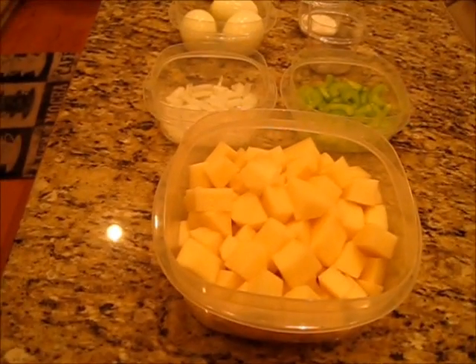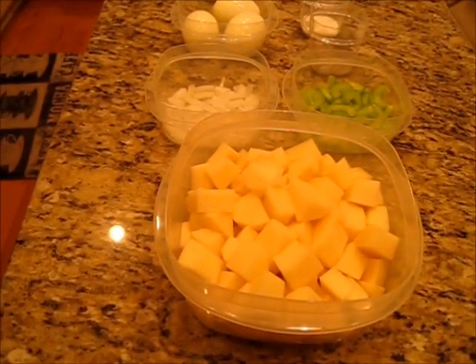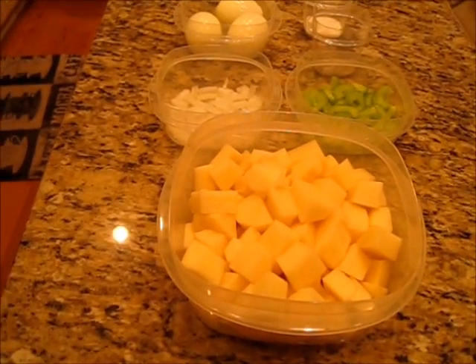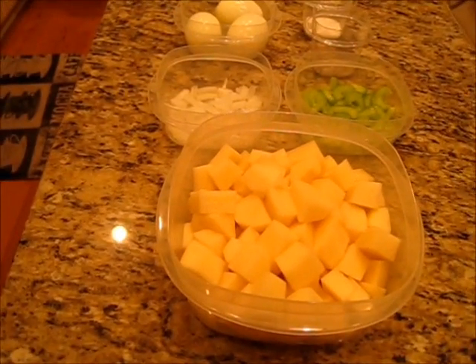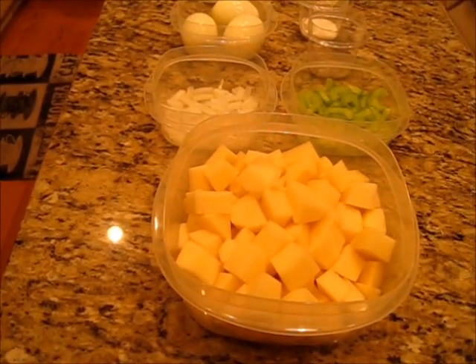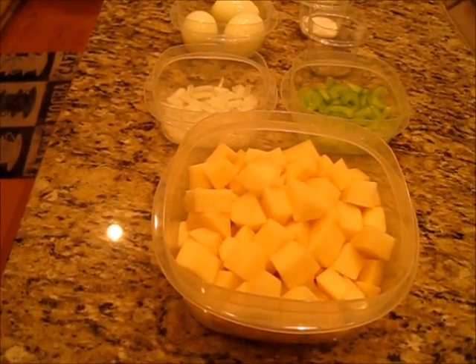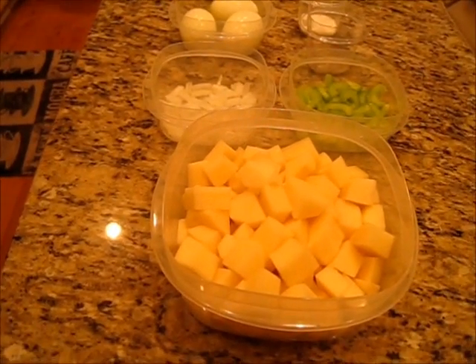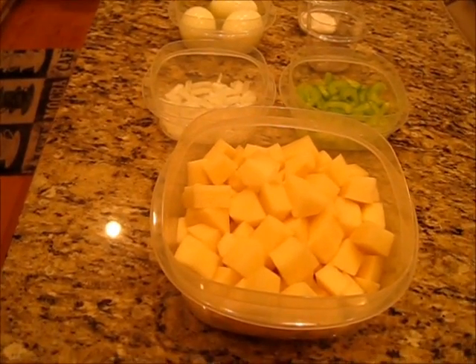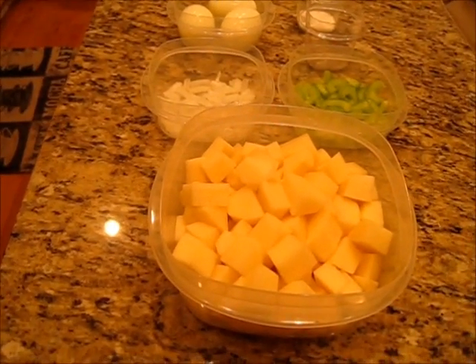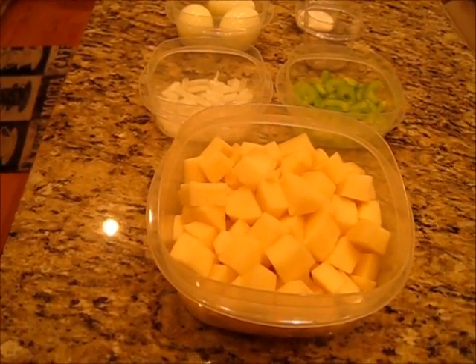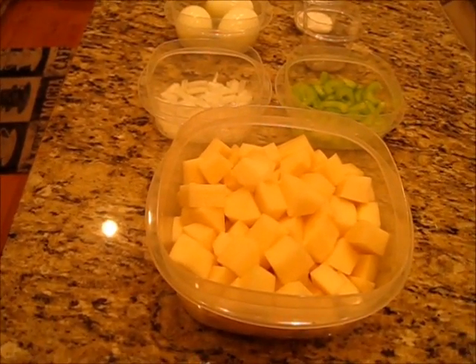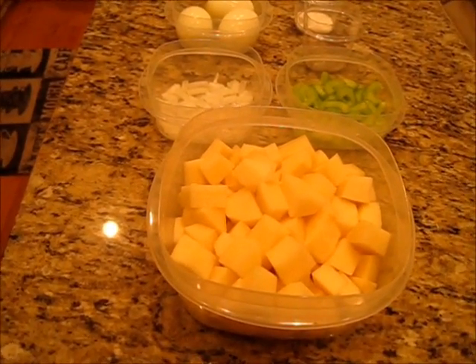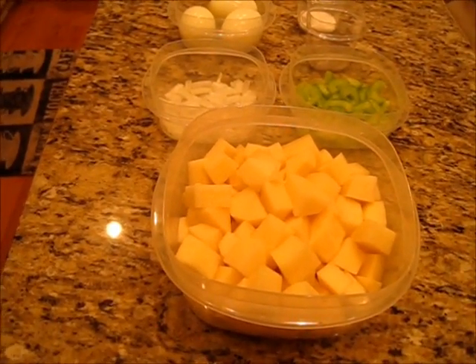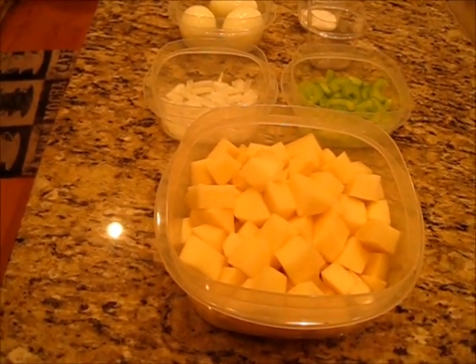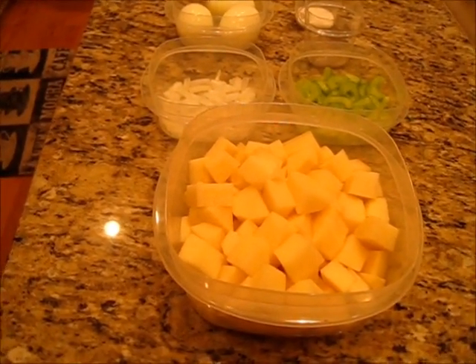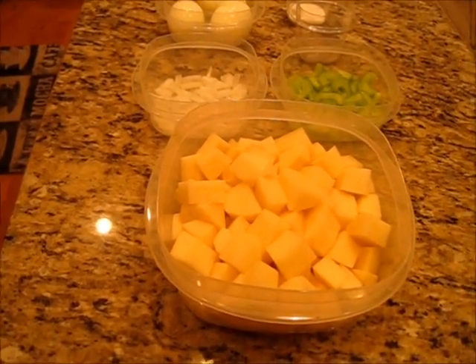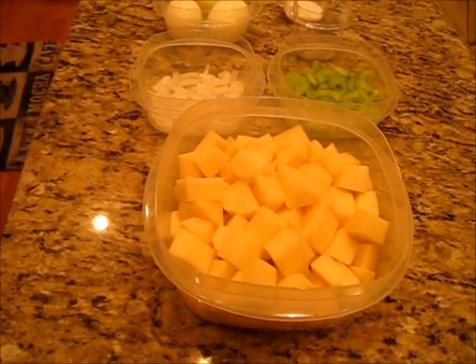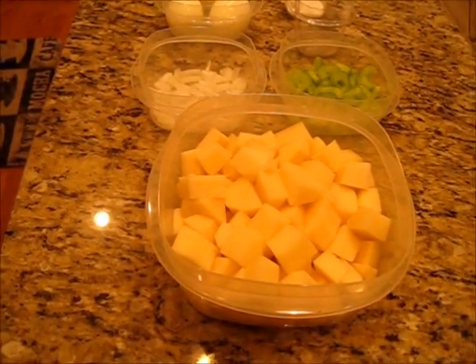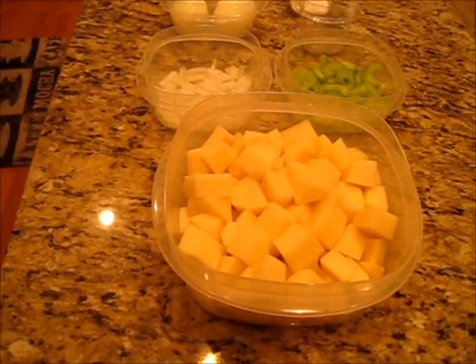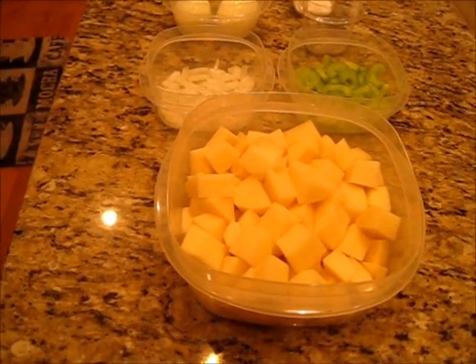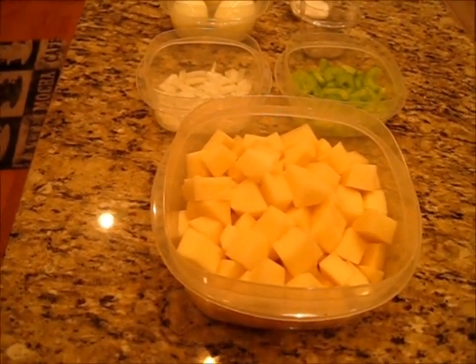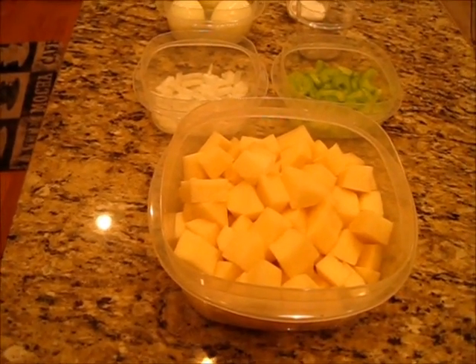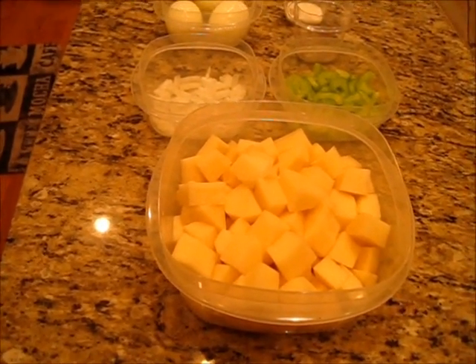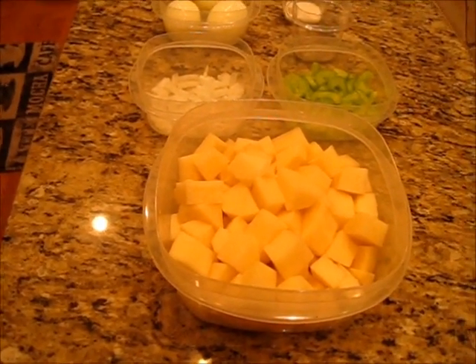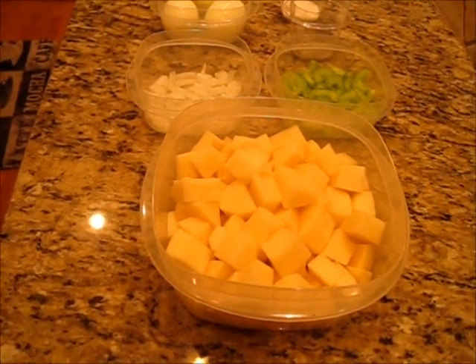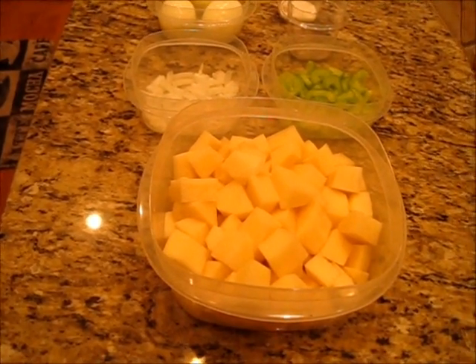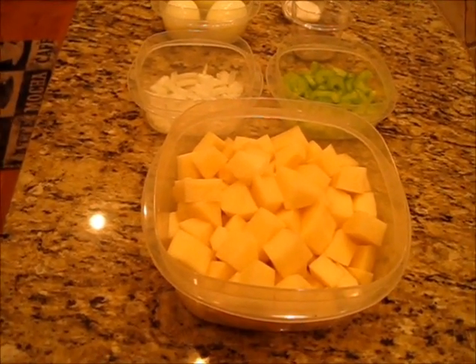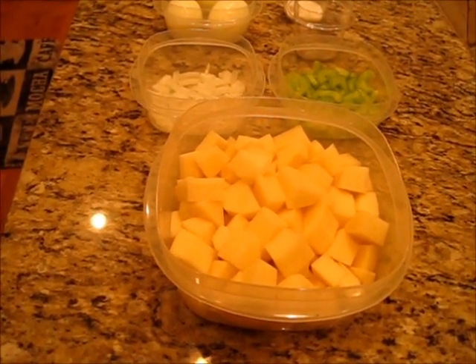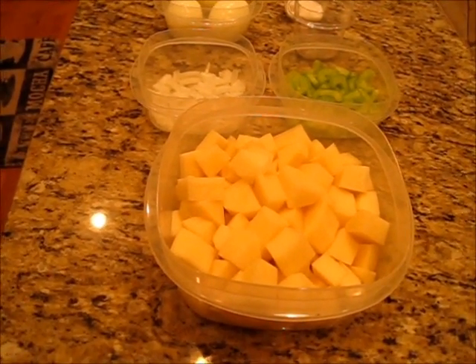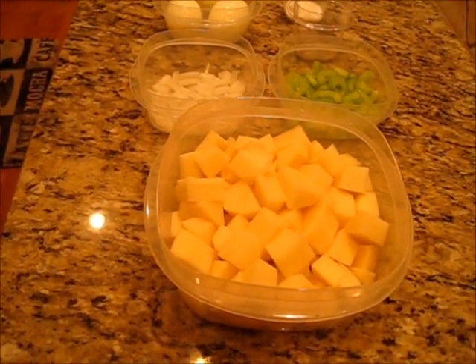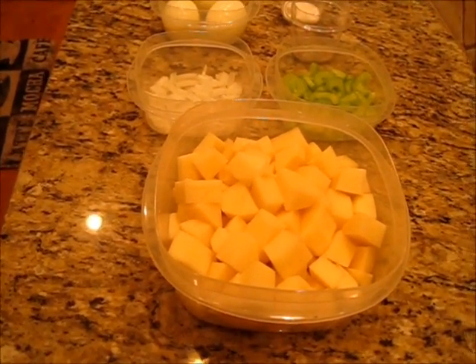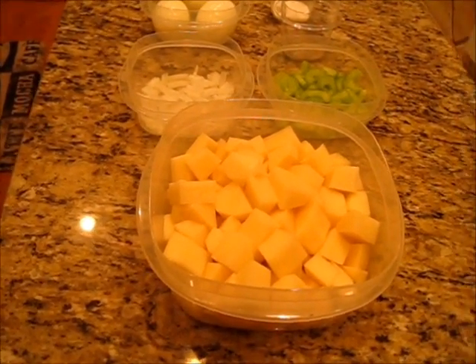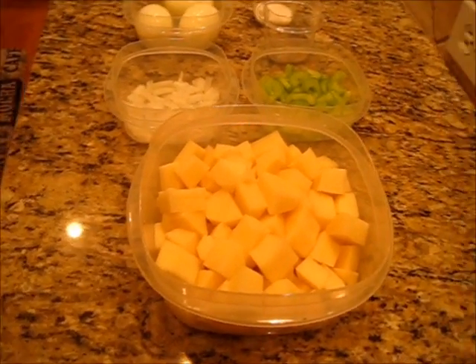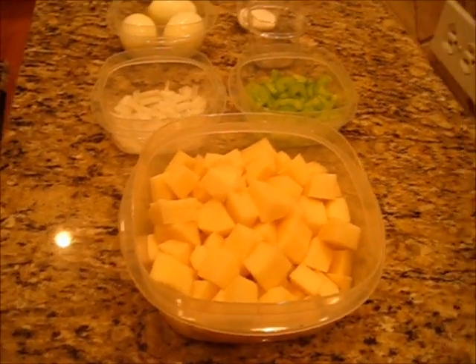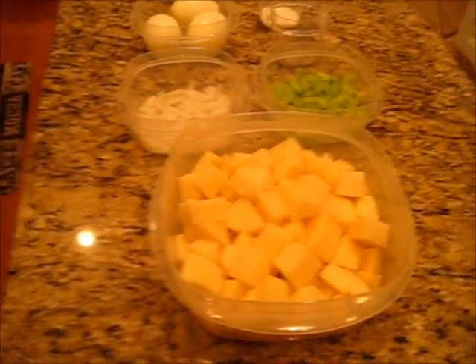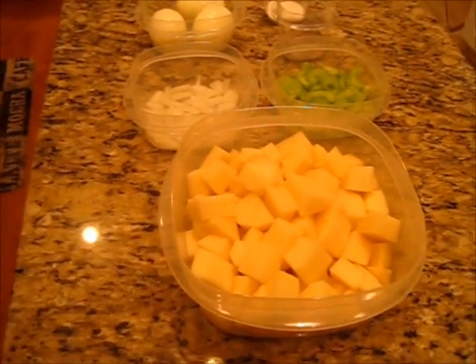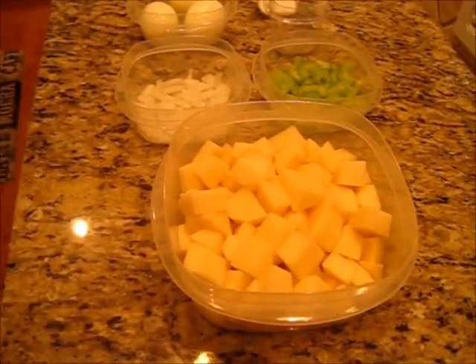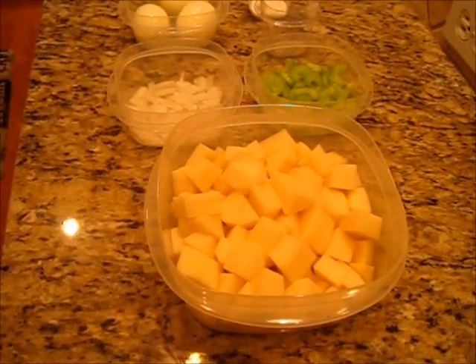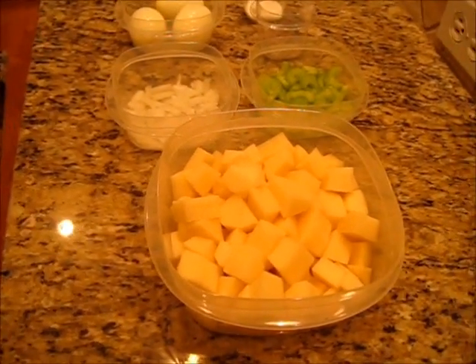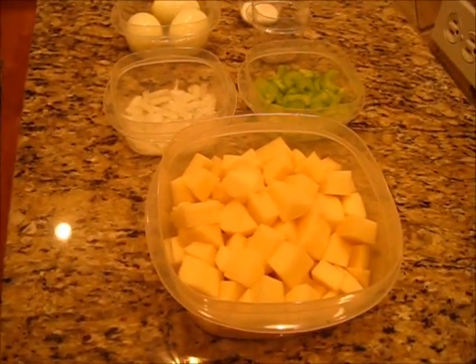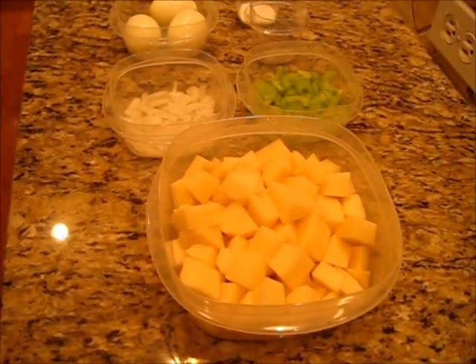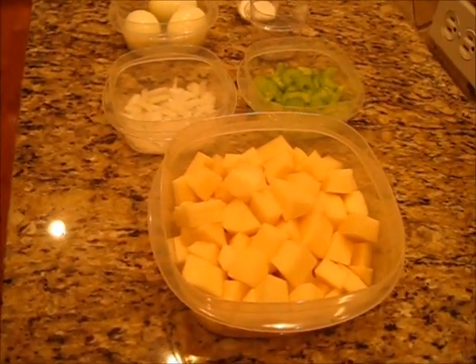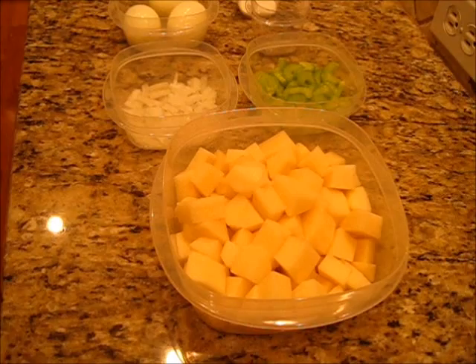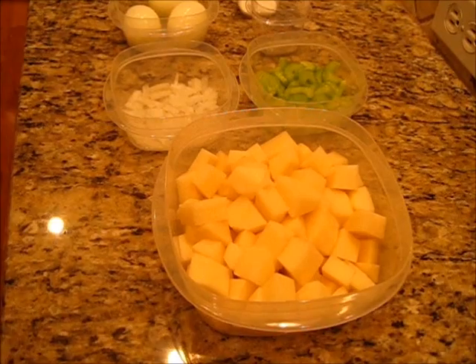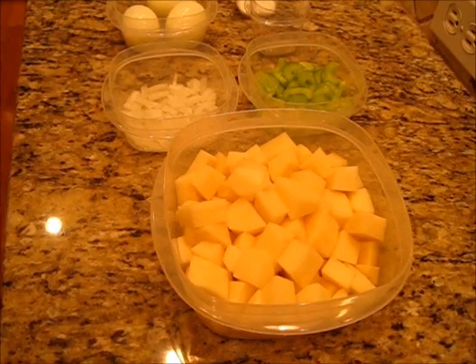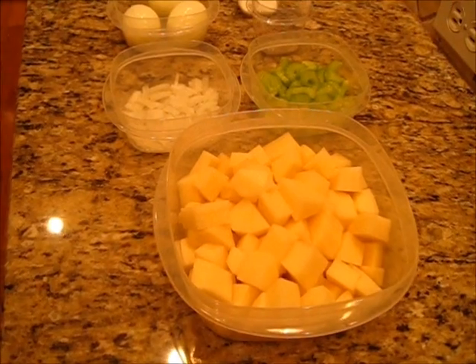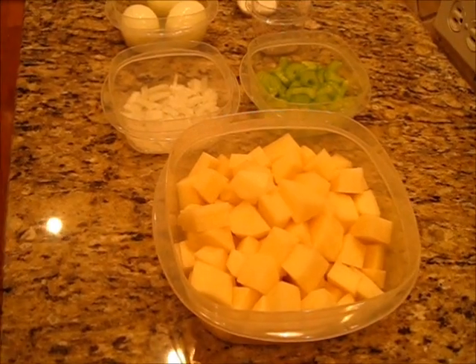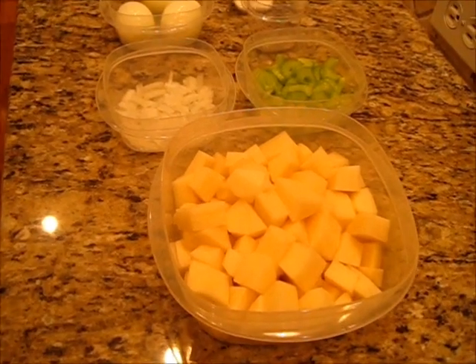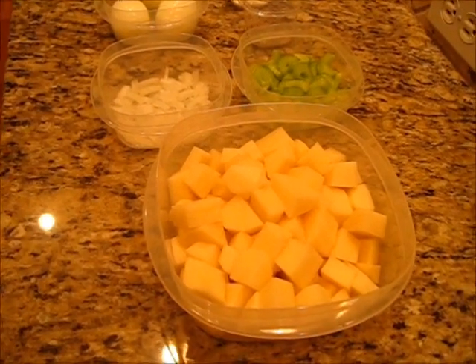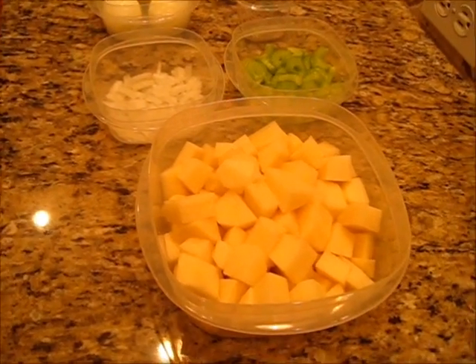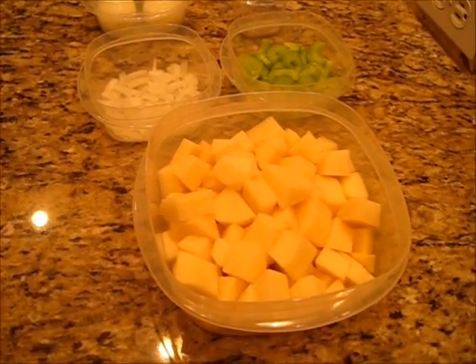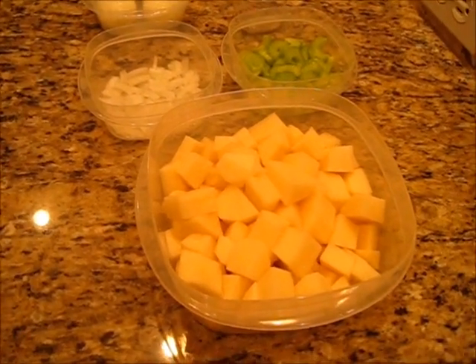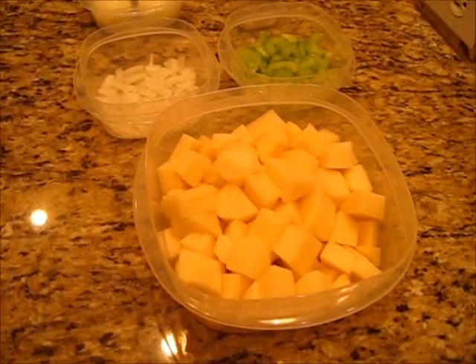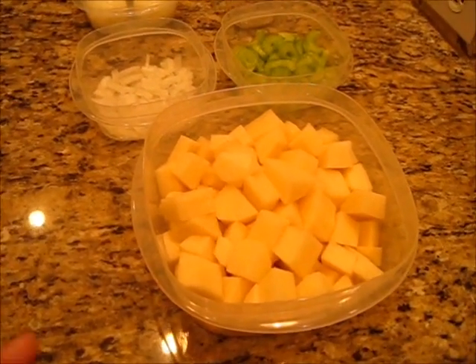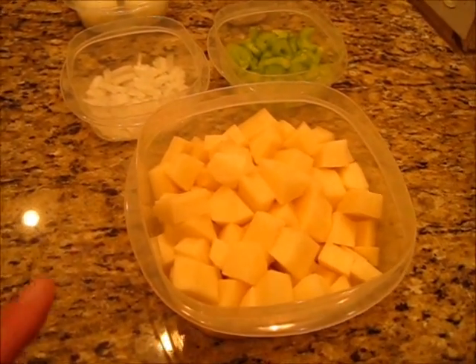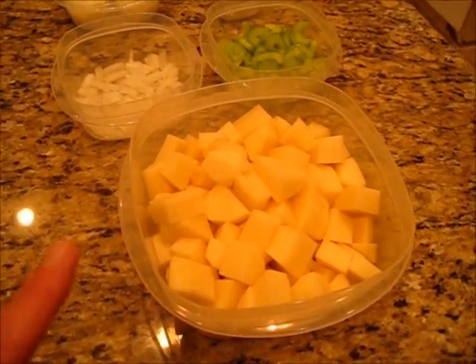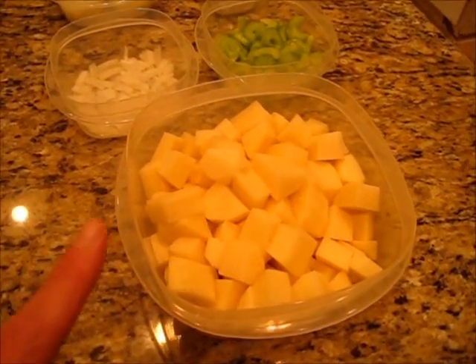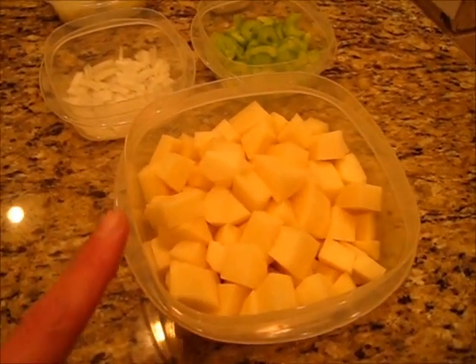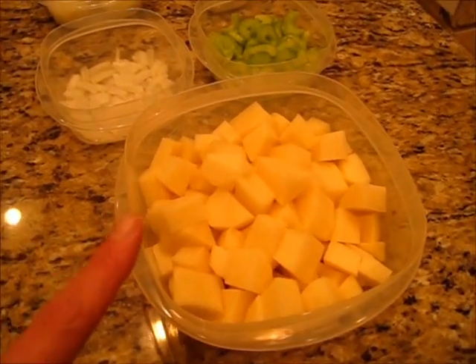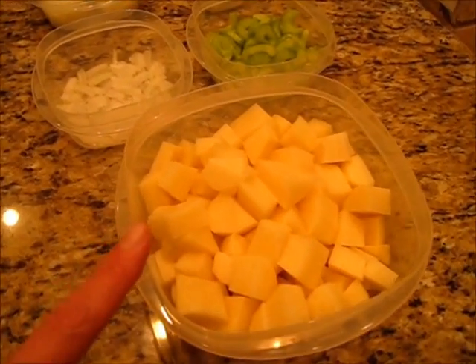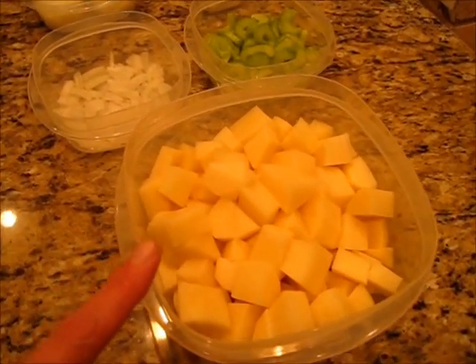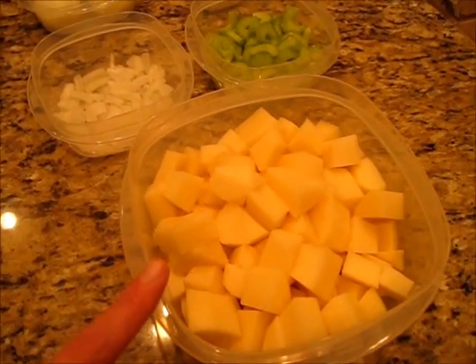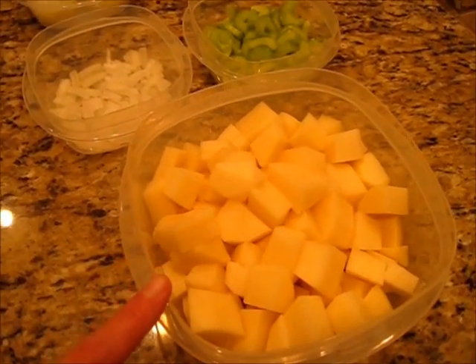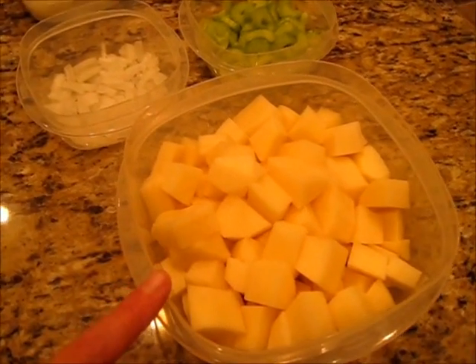I'm Deronda and welcome to Foods 101. Today I'm making this simple basic potato salad.